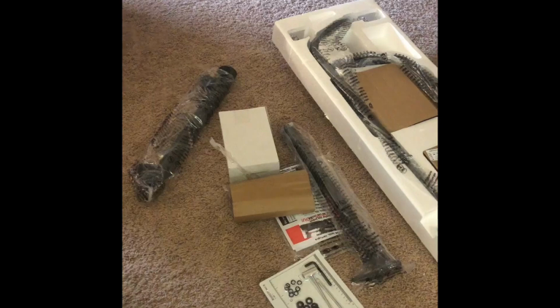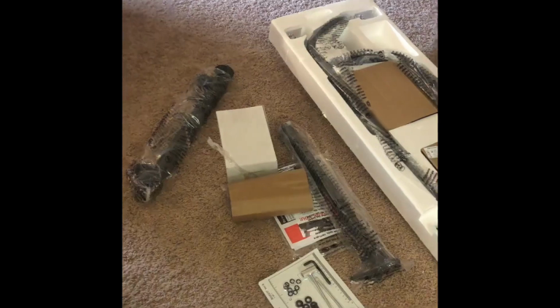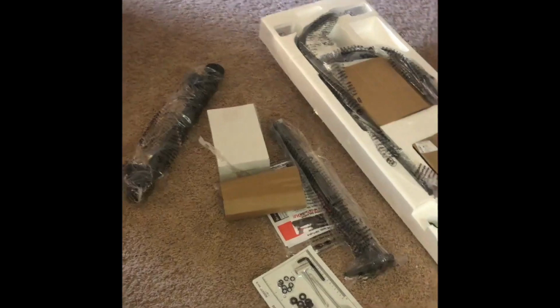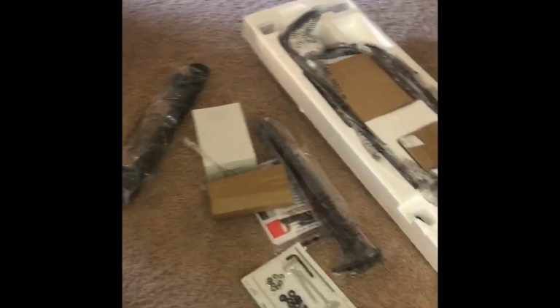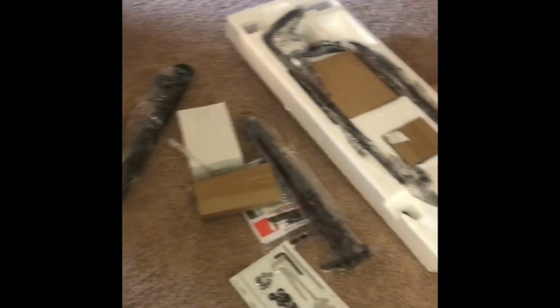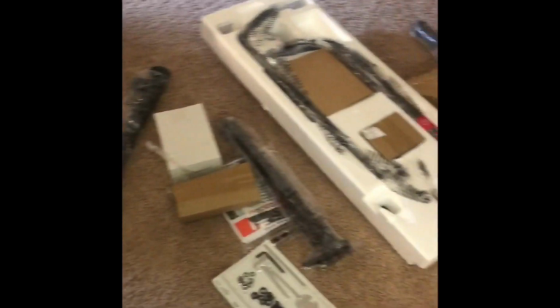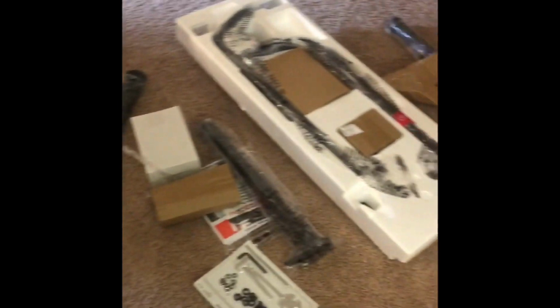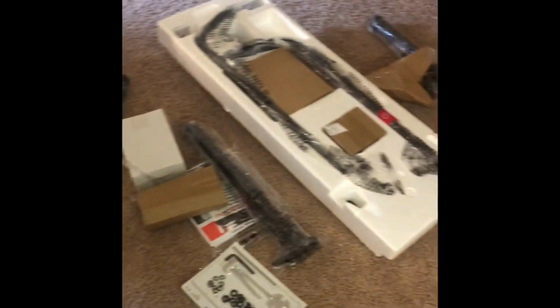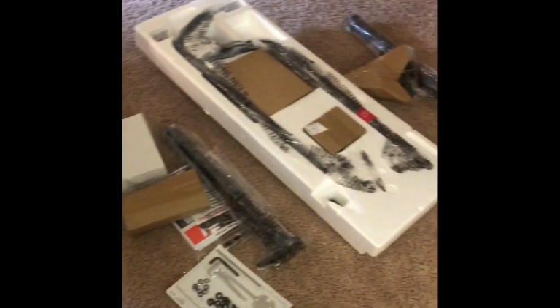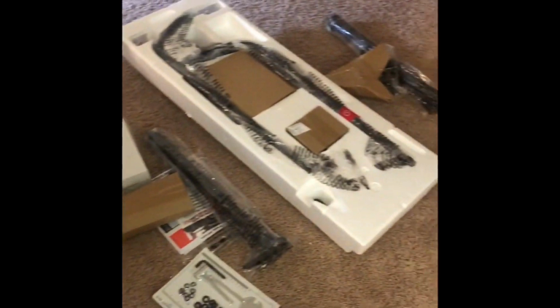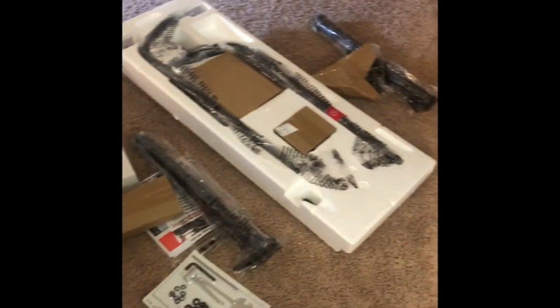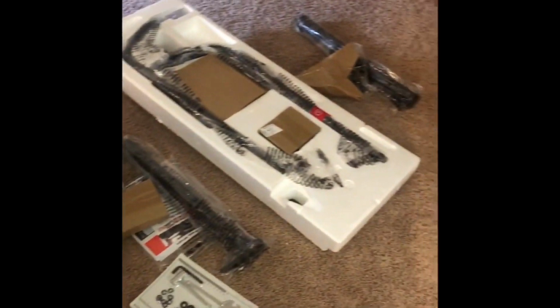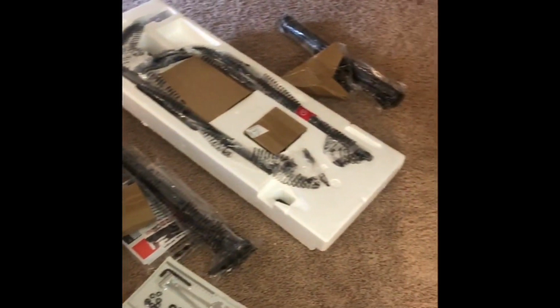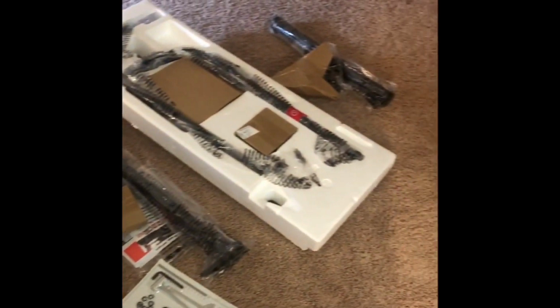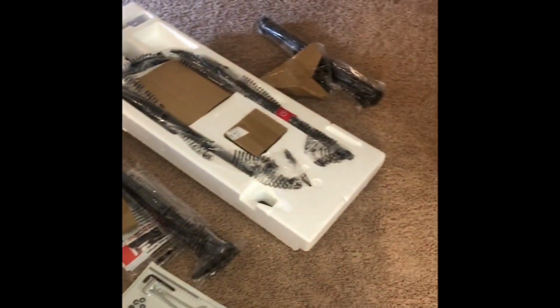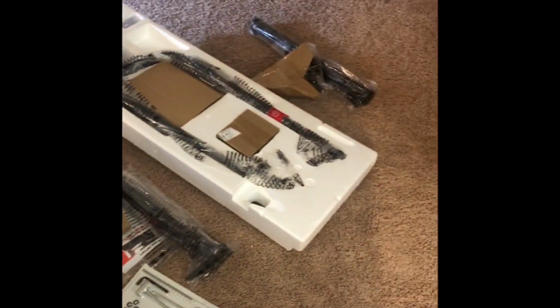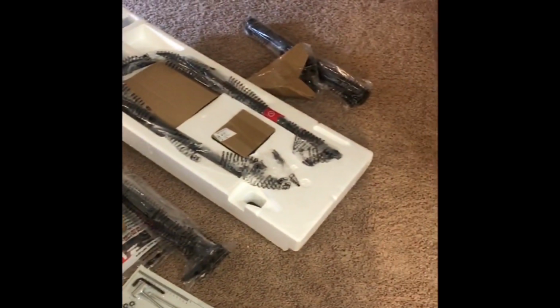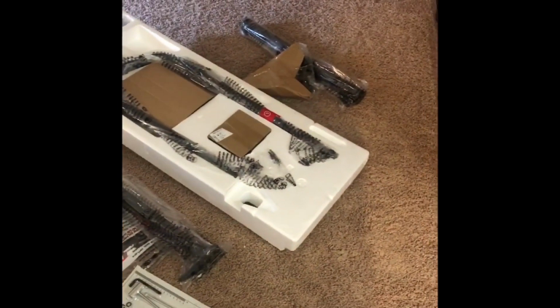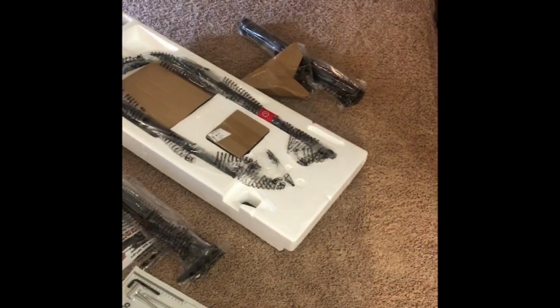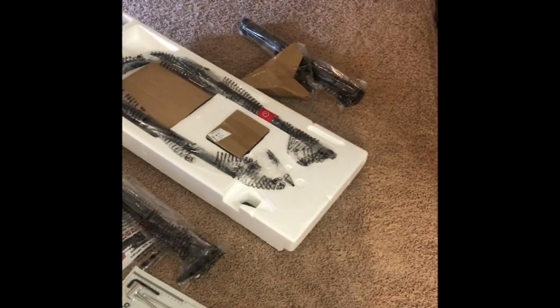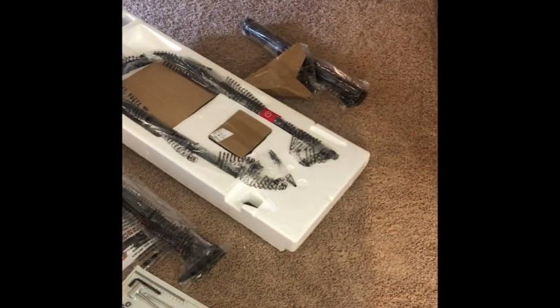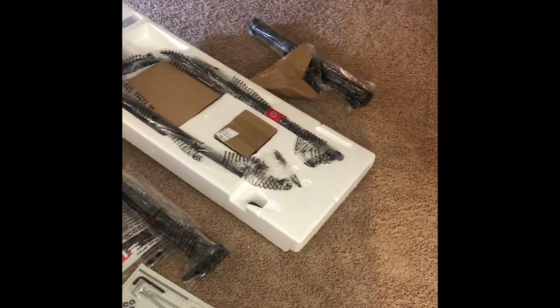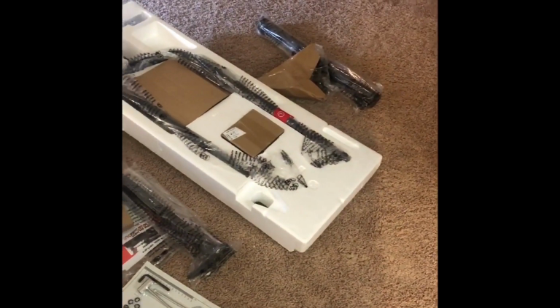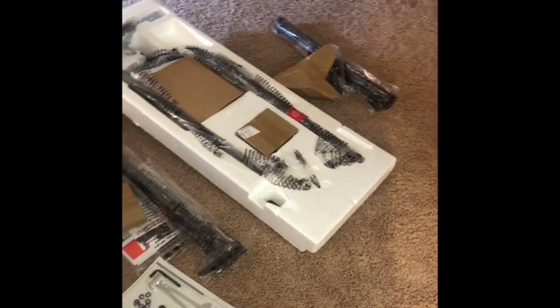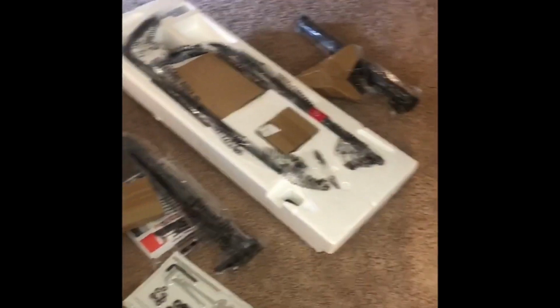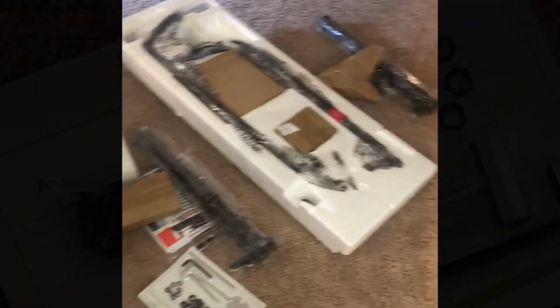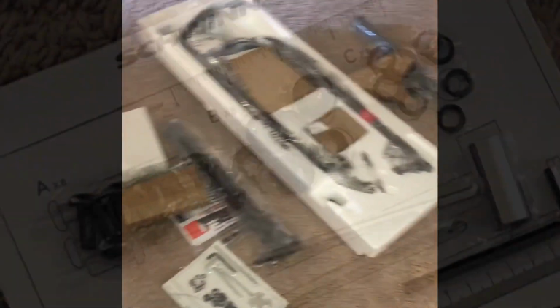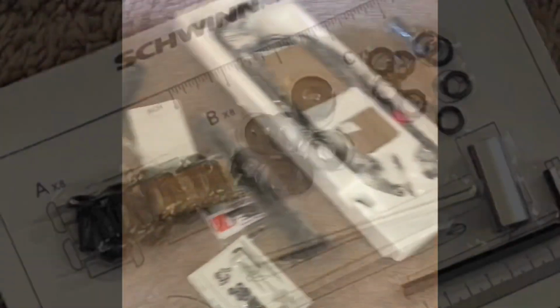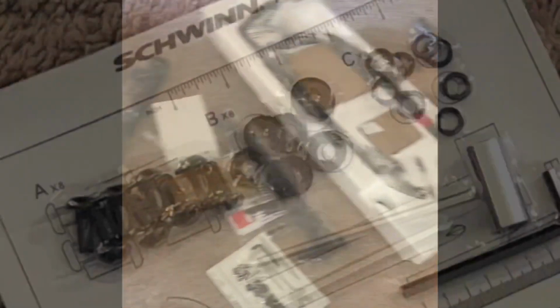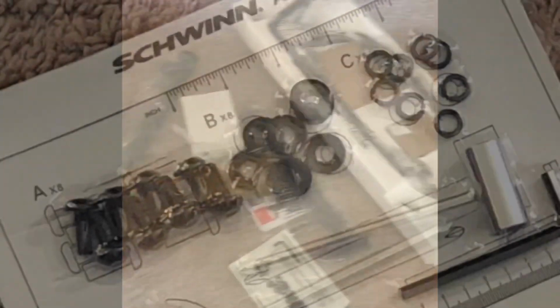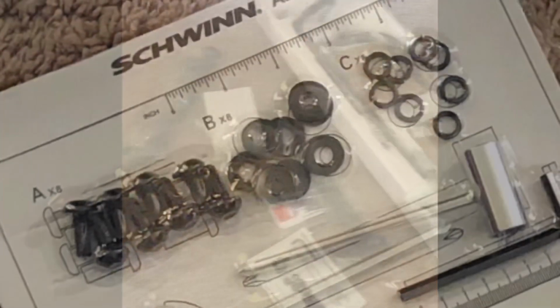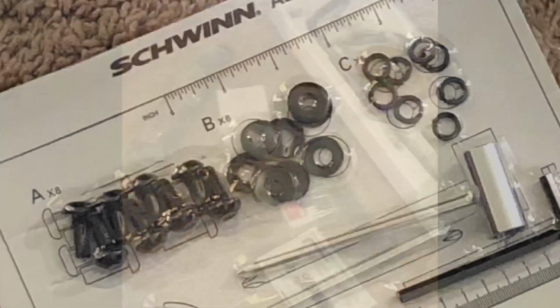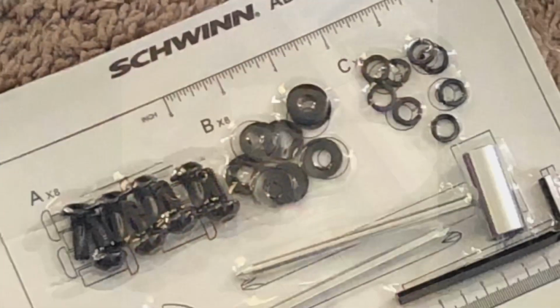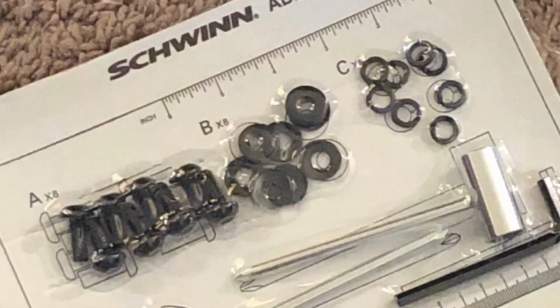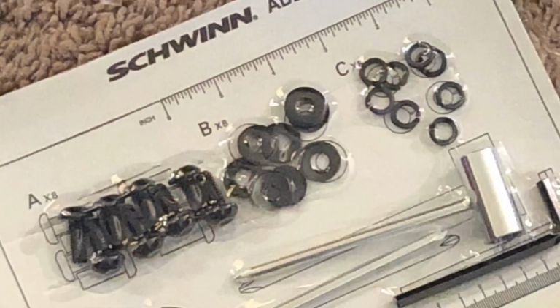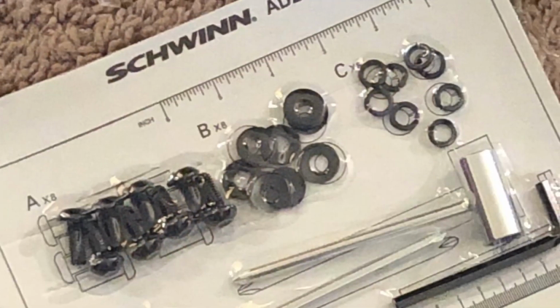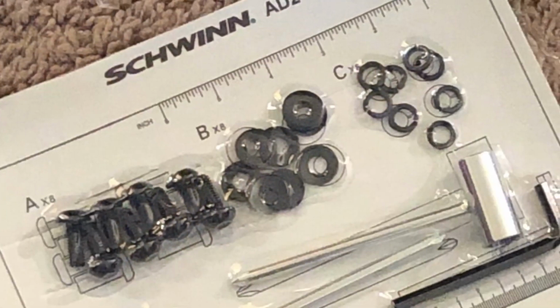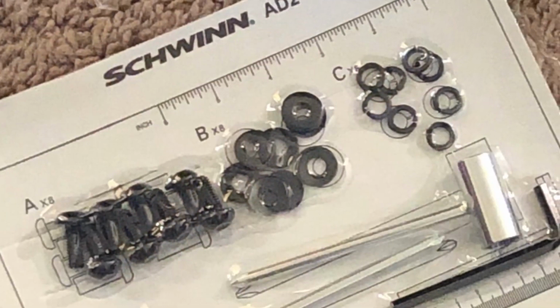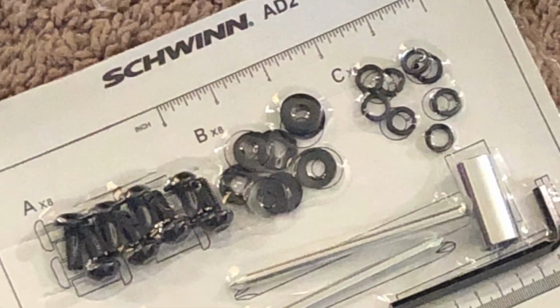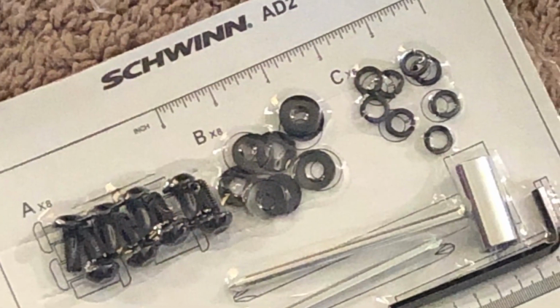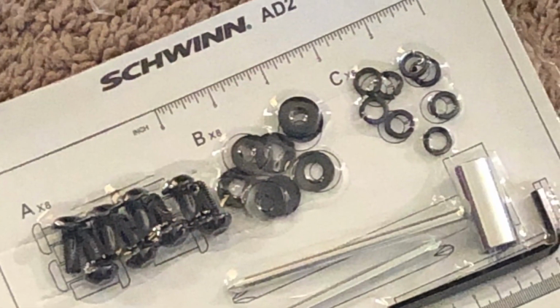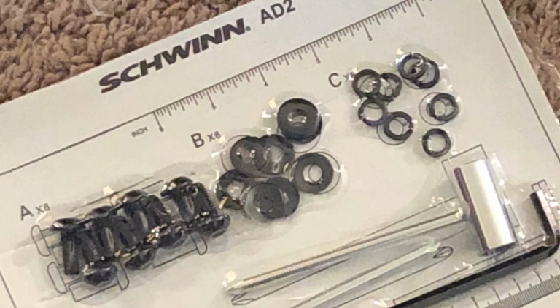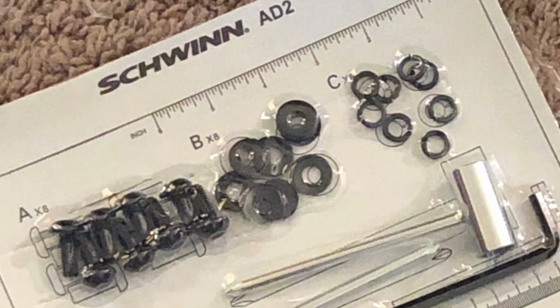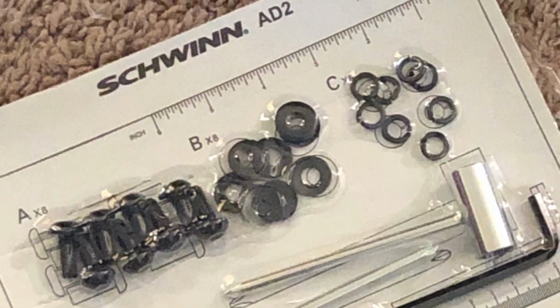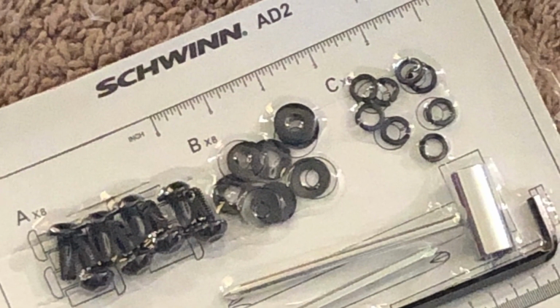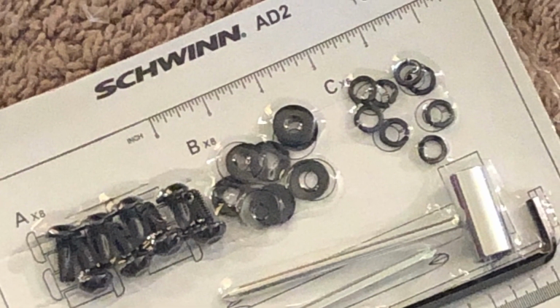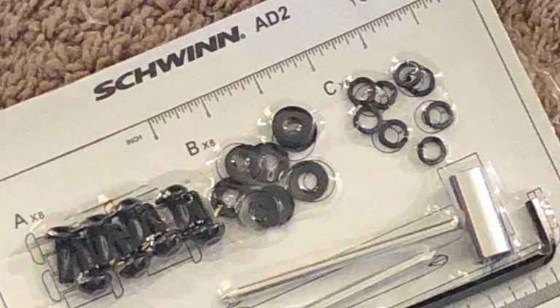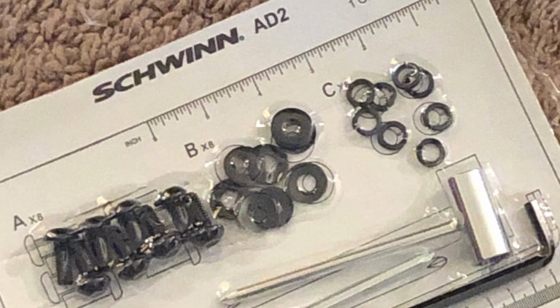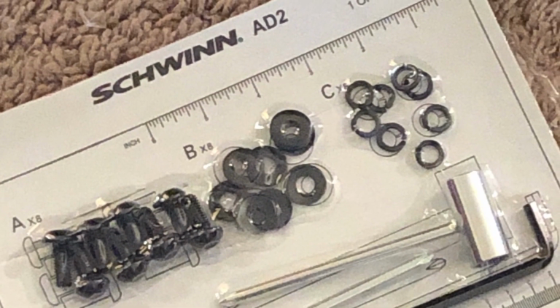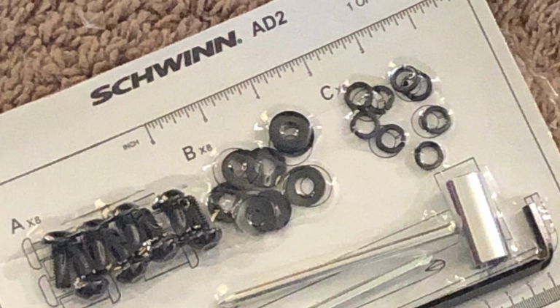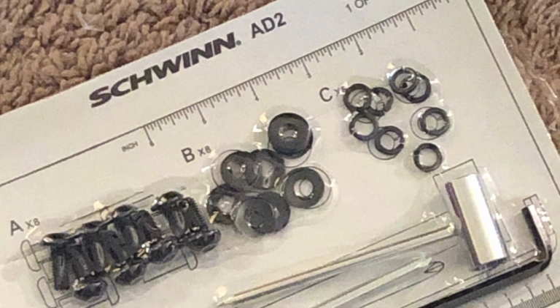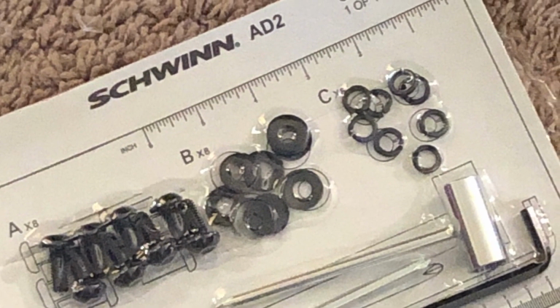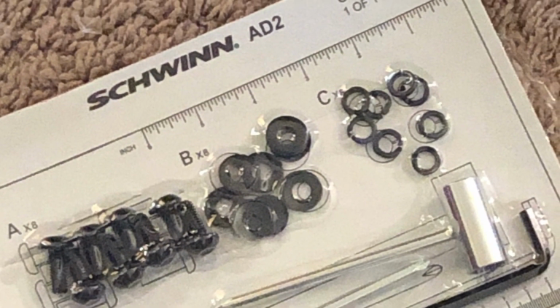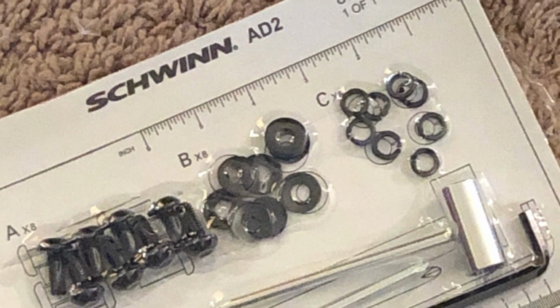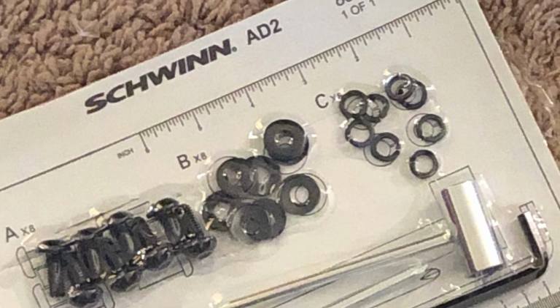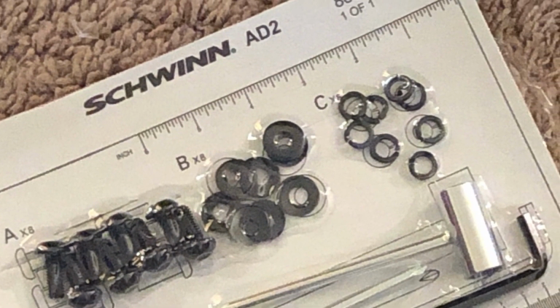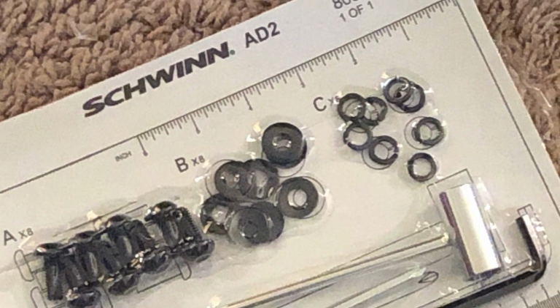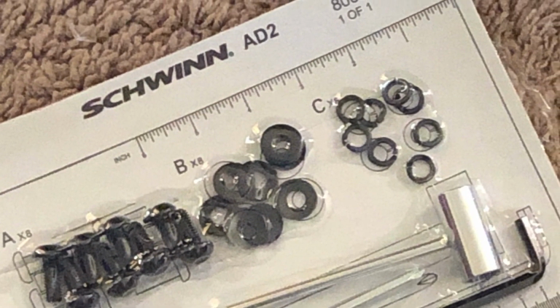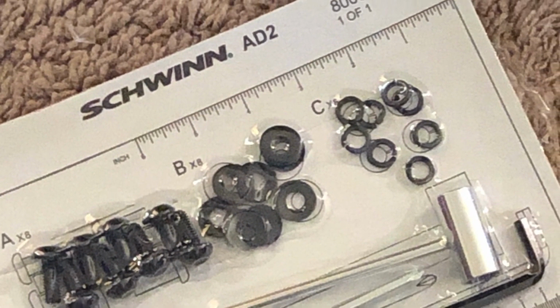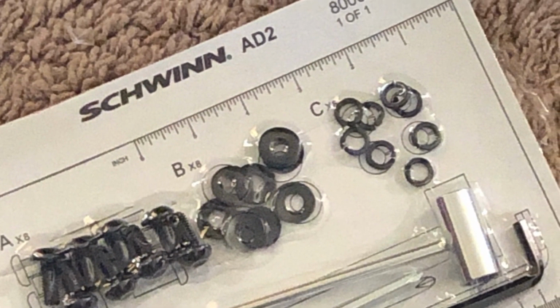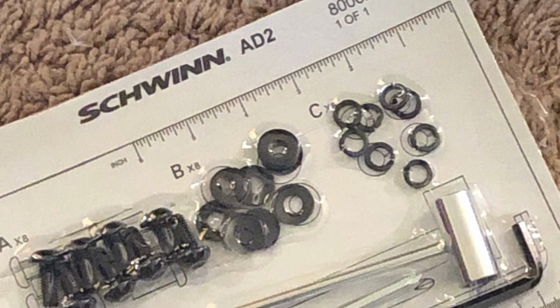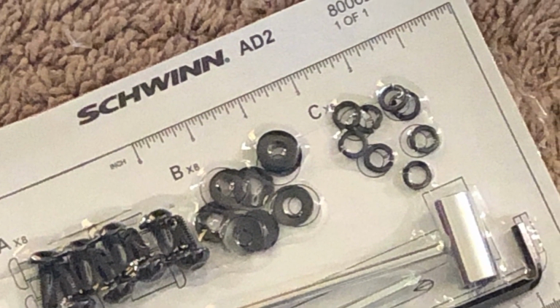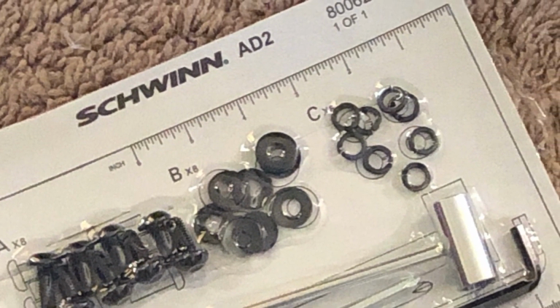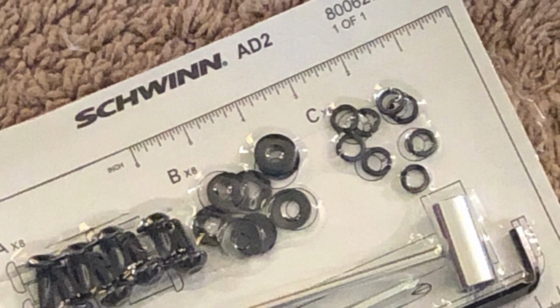Here are all the pieces that we got out of the box. You need to make sure that you have all your tools and essentials to build the bike.